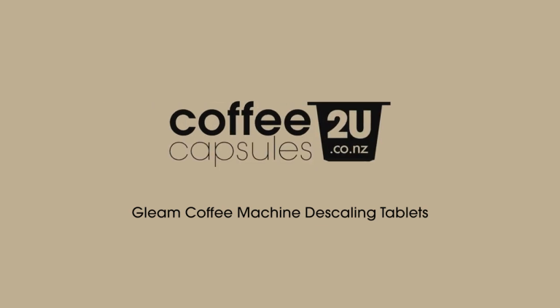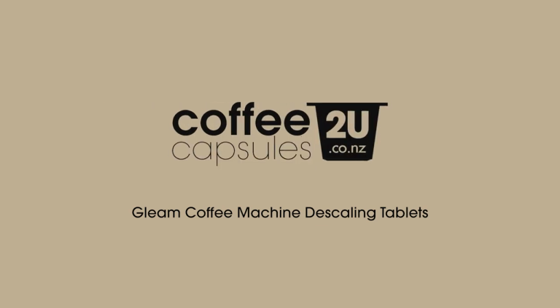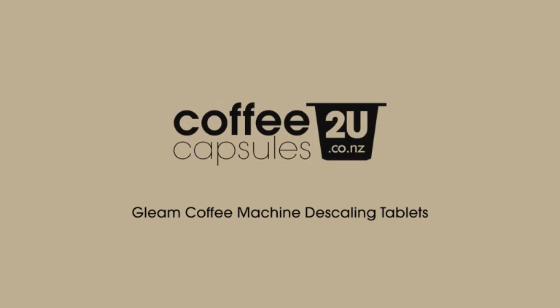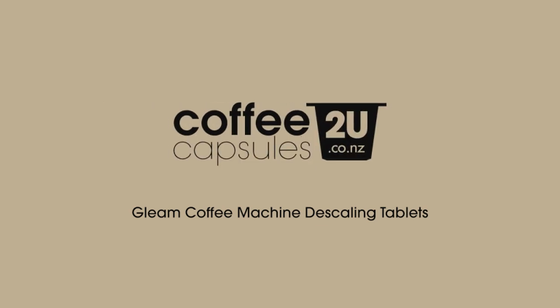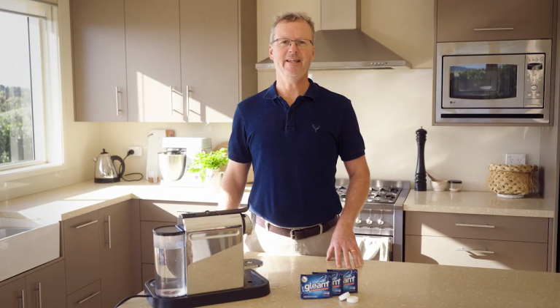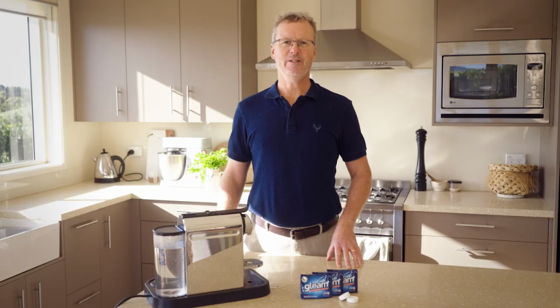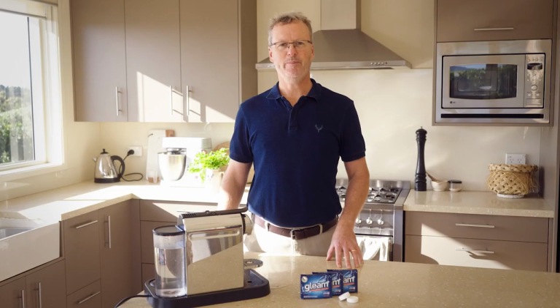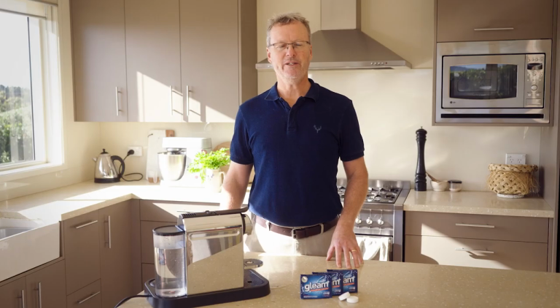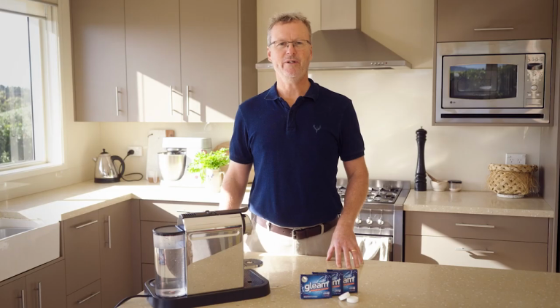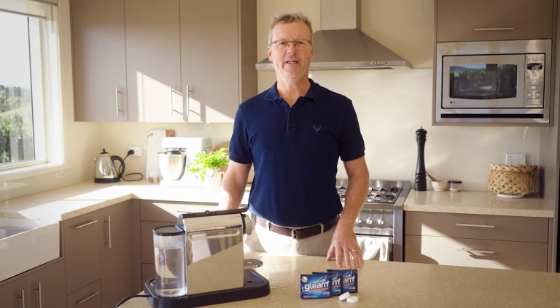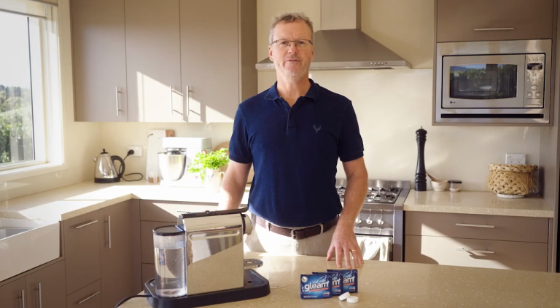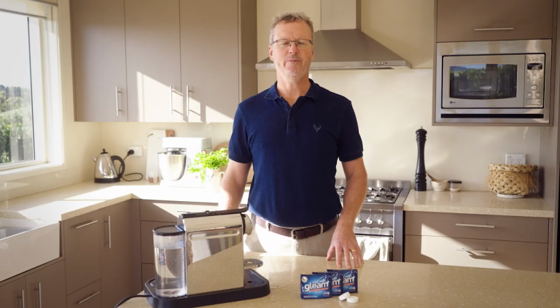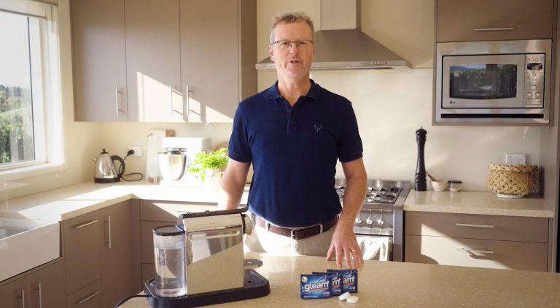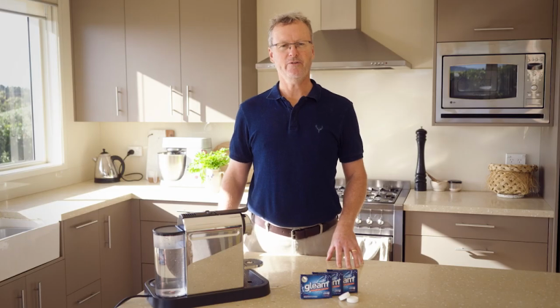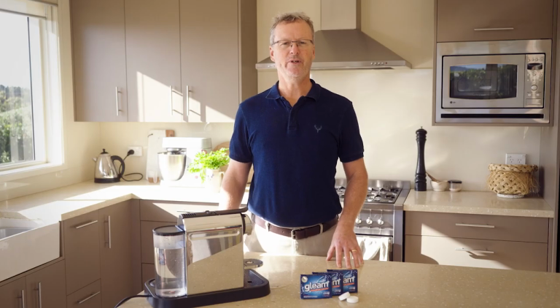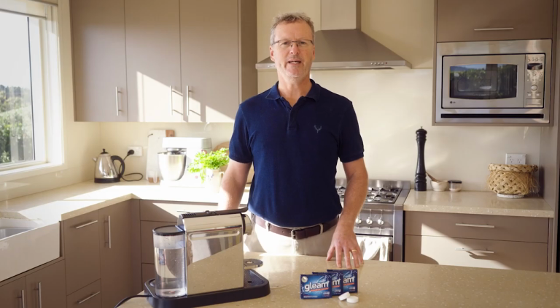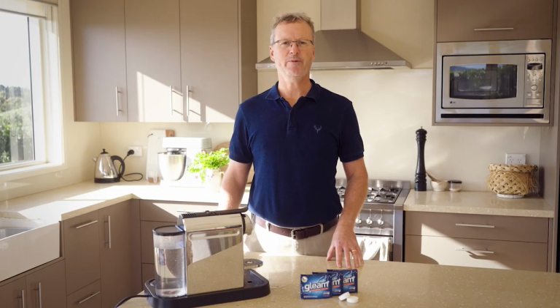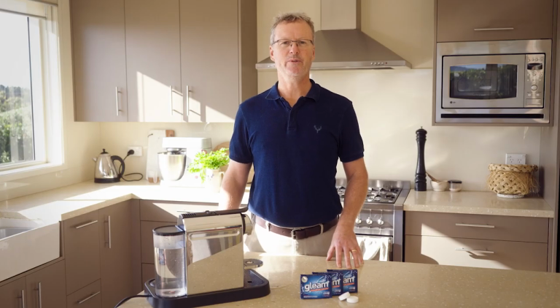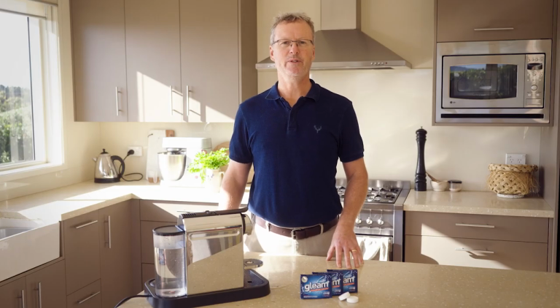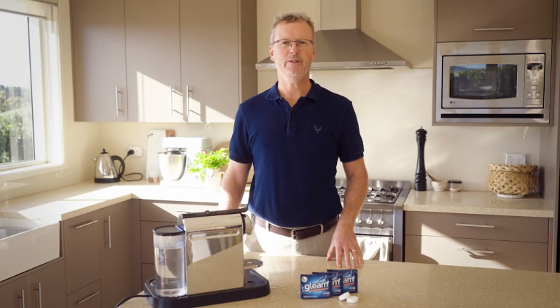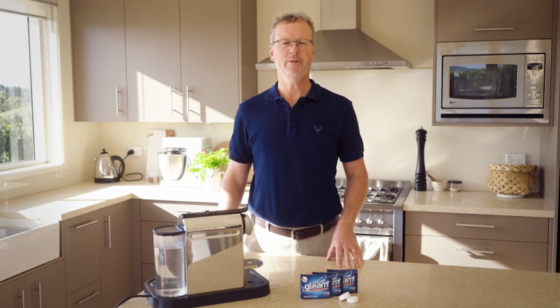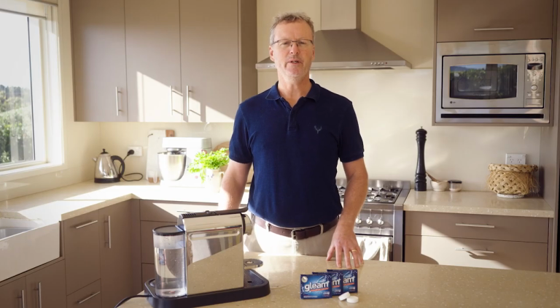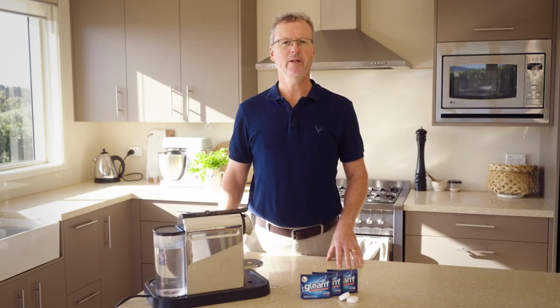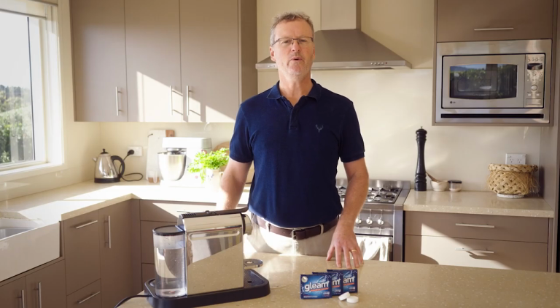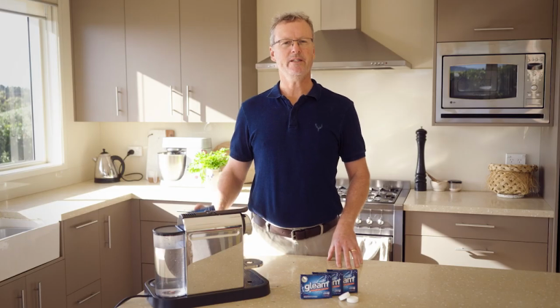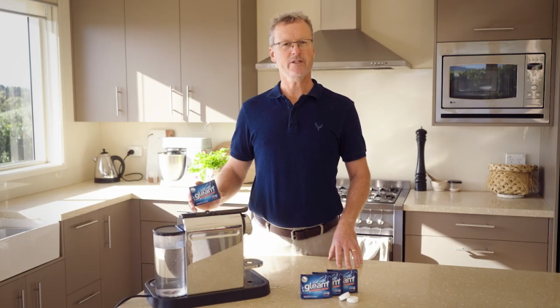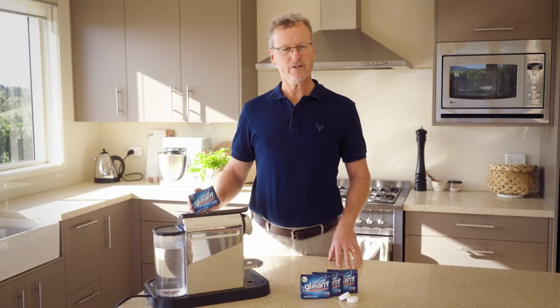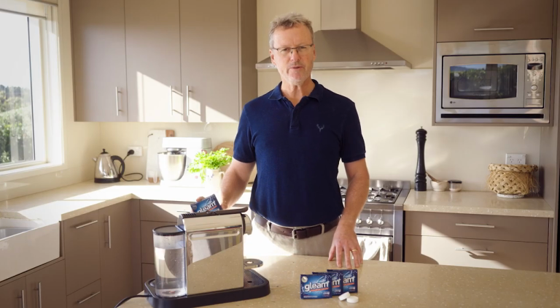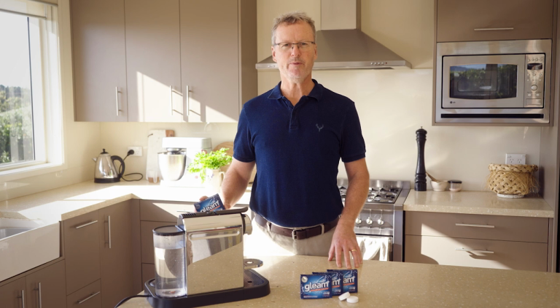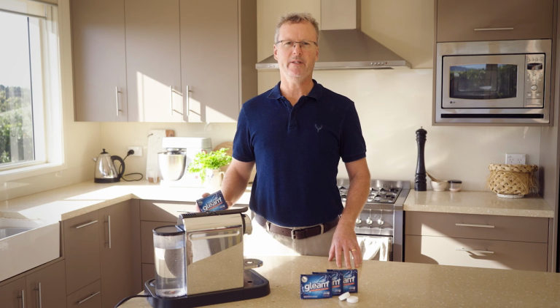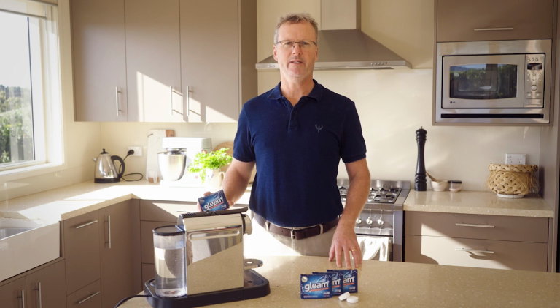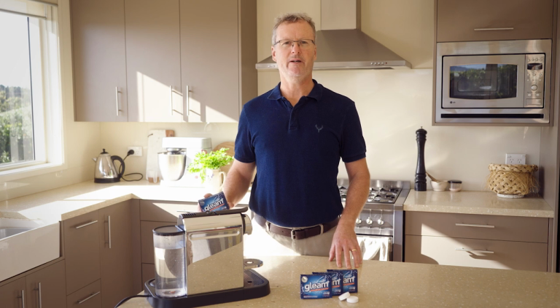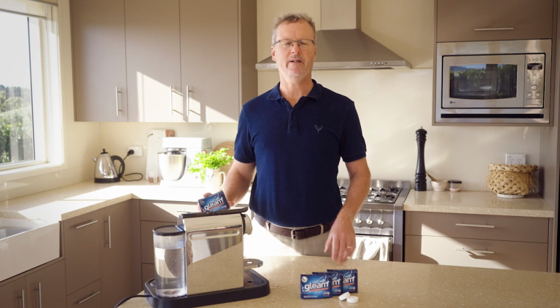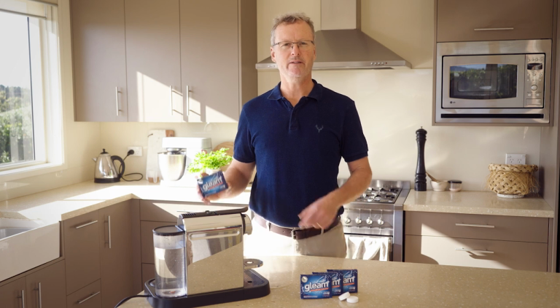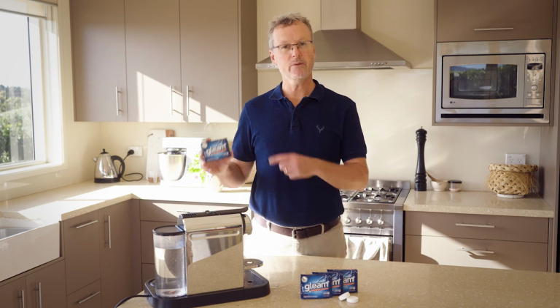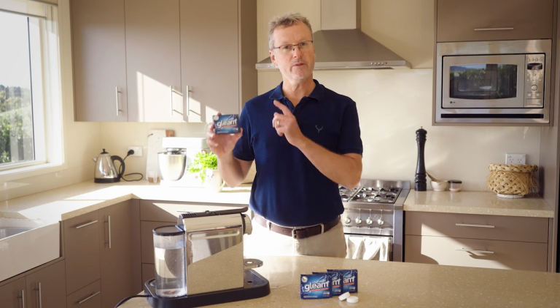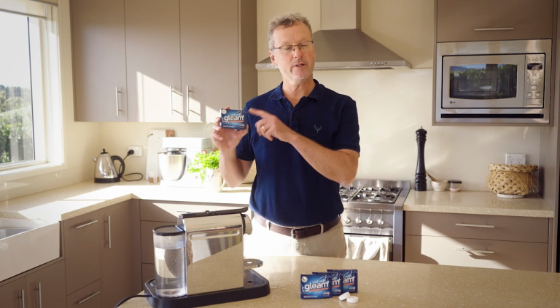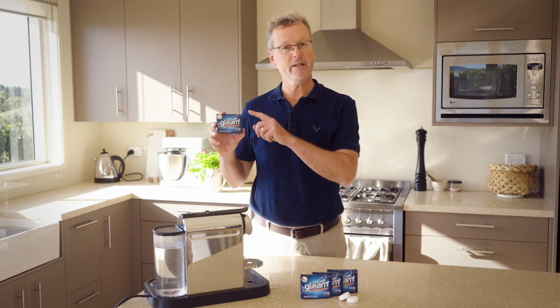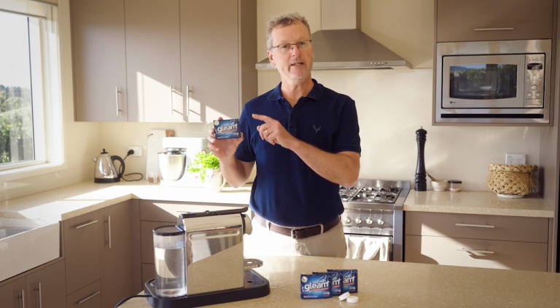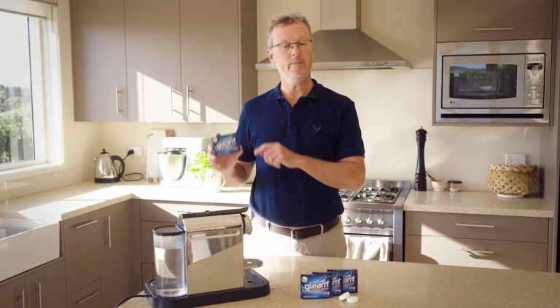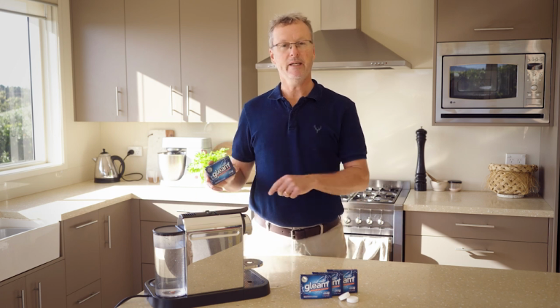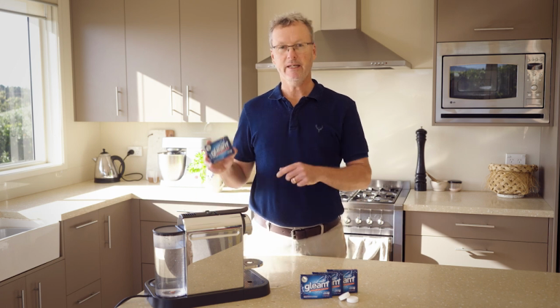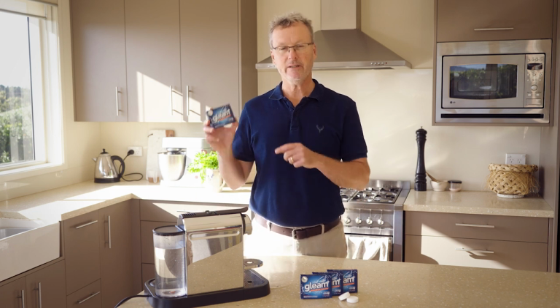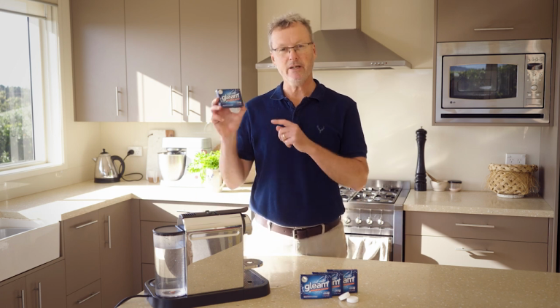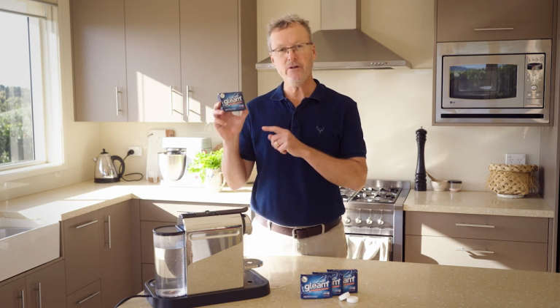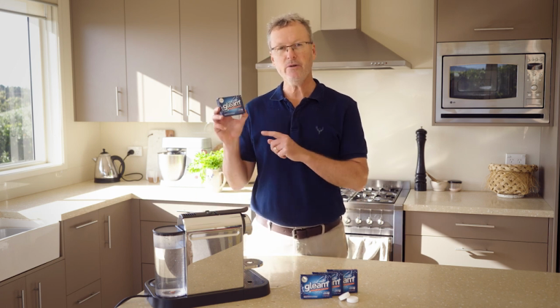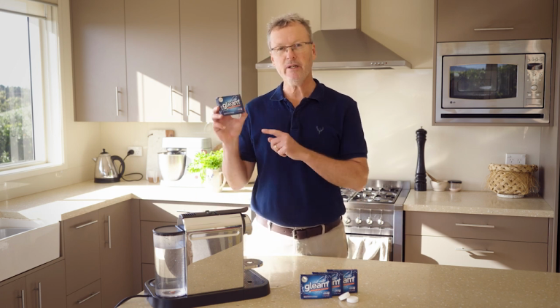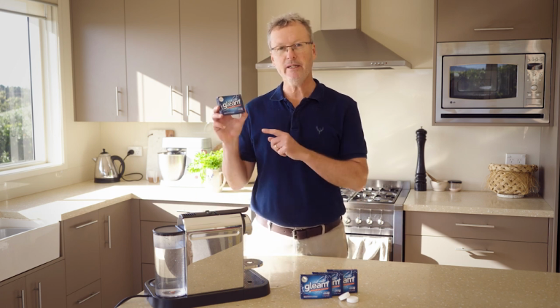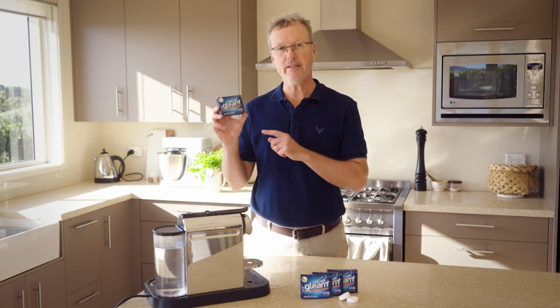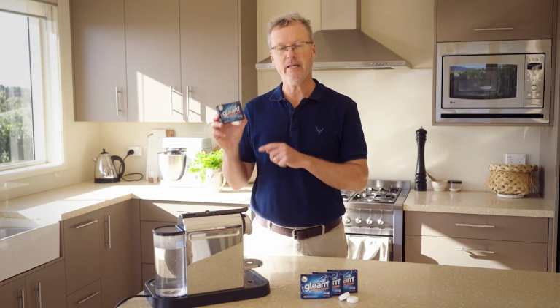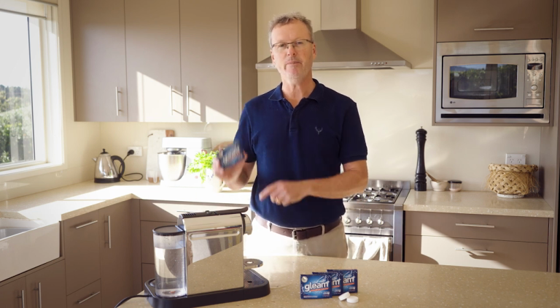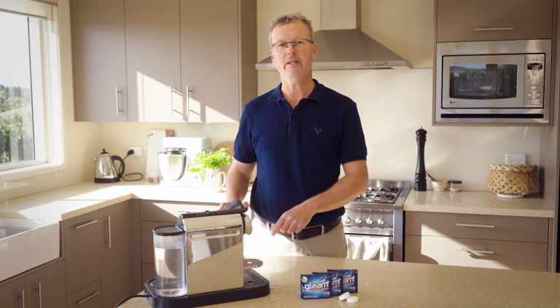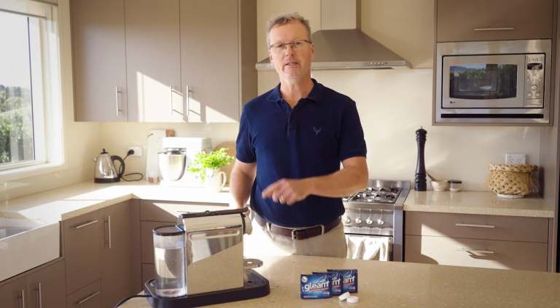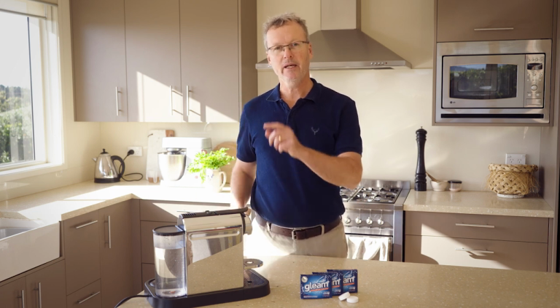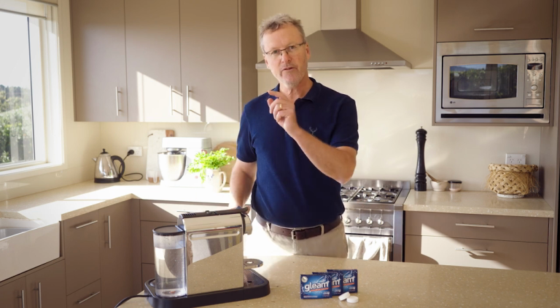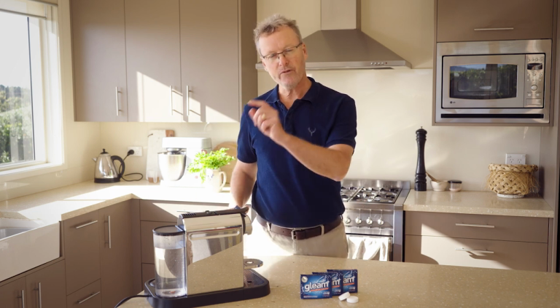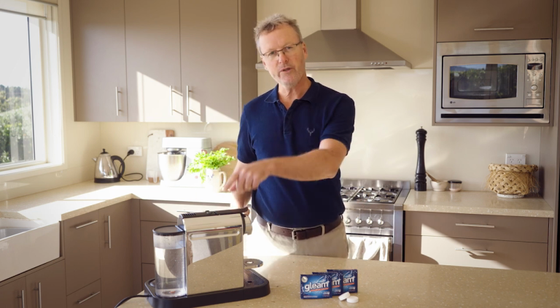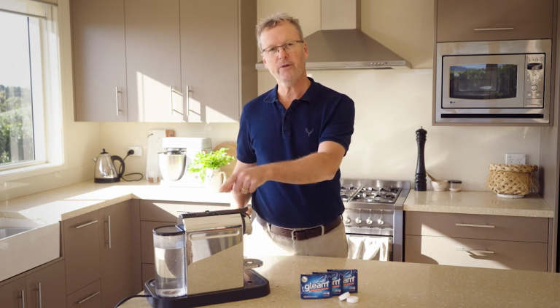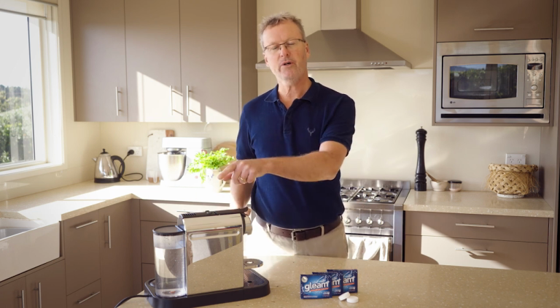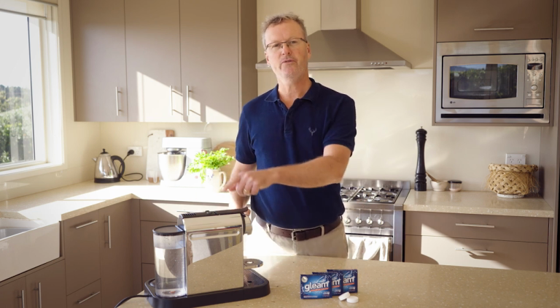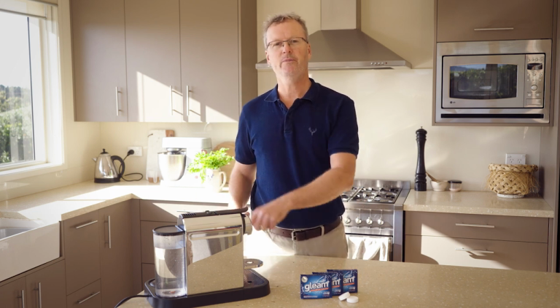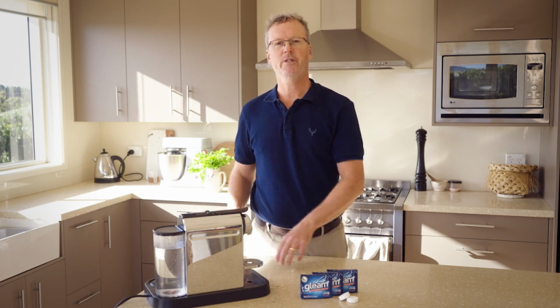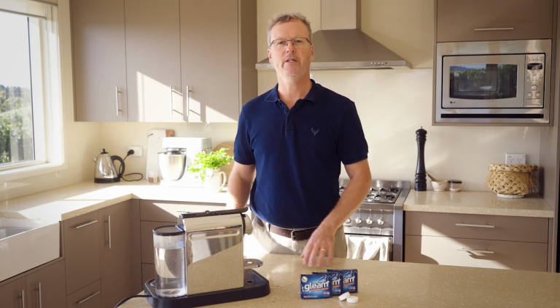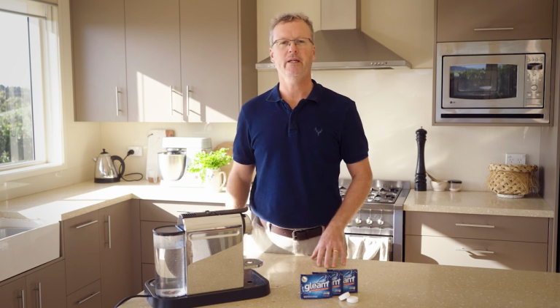G'day, it's Patrick here from Coffee Capsules to You. We're super excited to launch Gleam. It's the new cleaning tablet for your coffee machine.